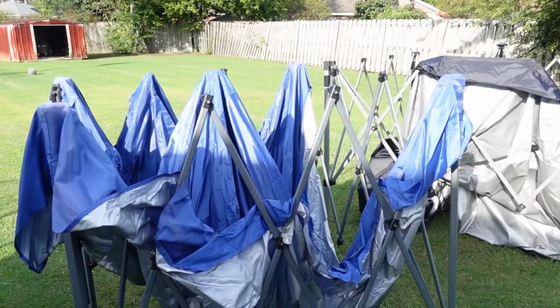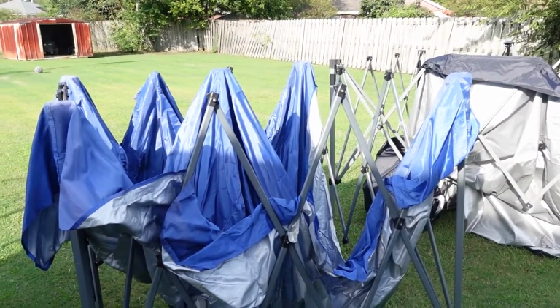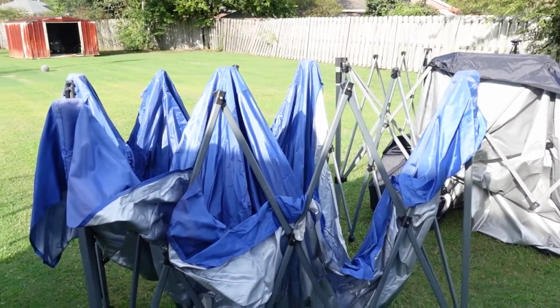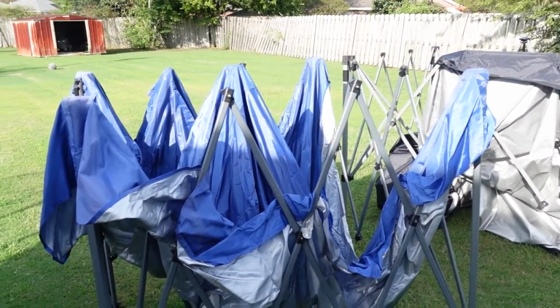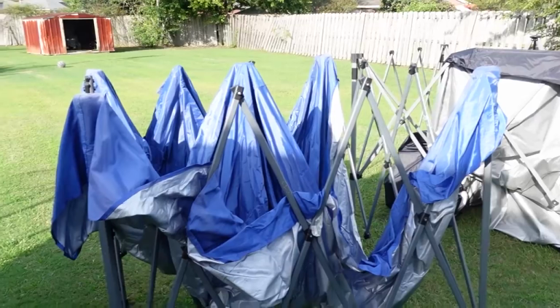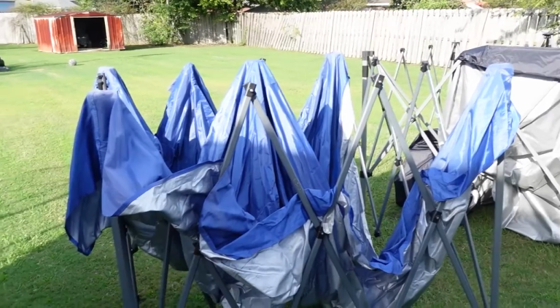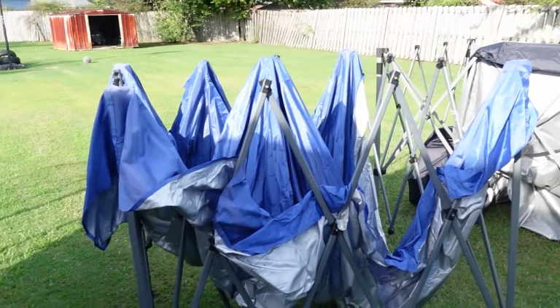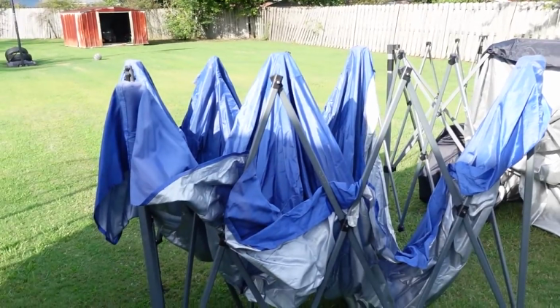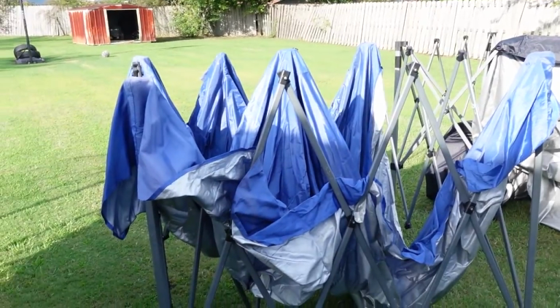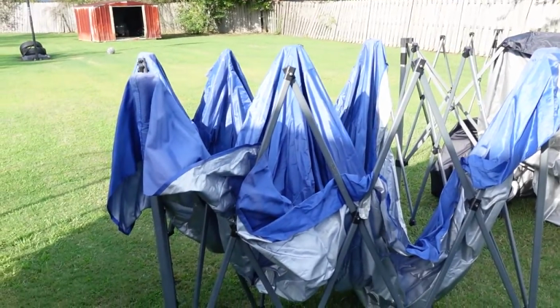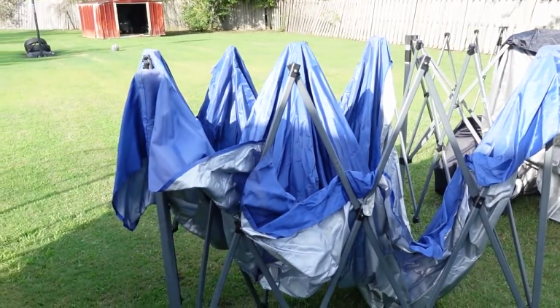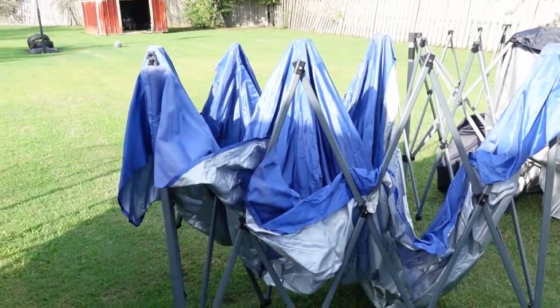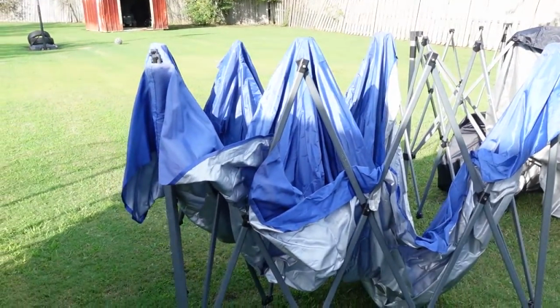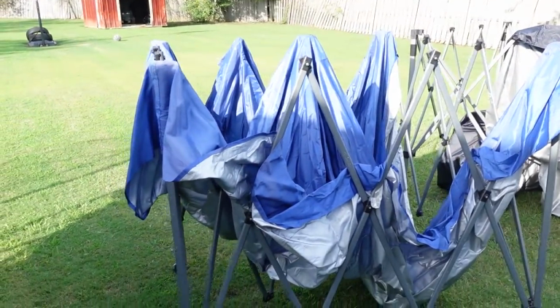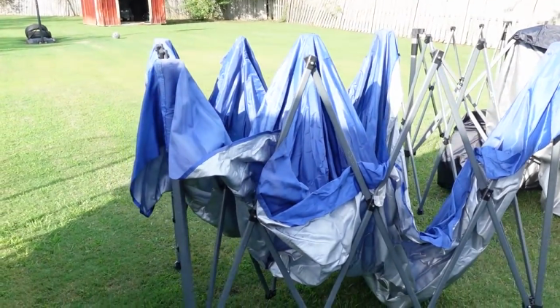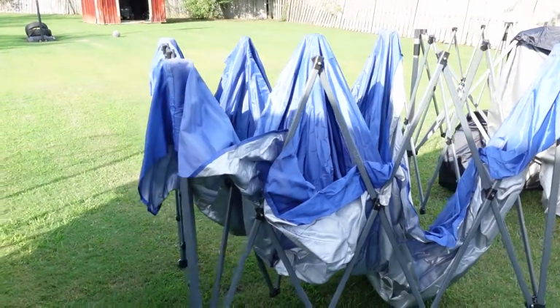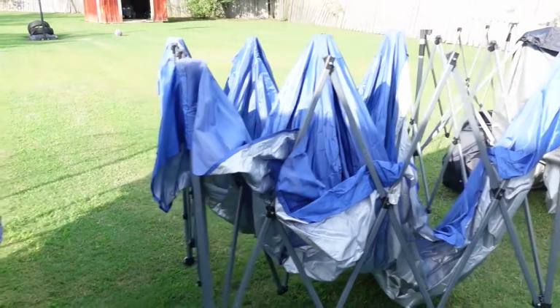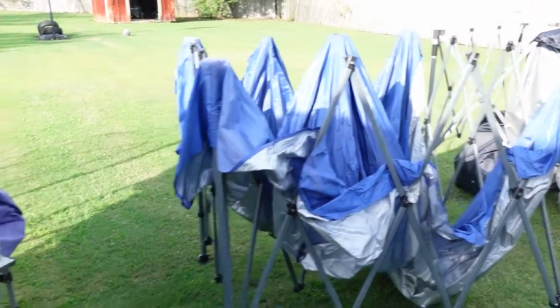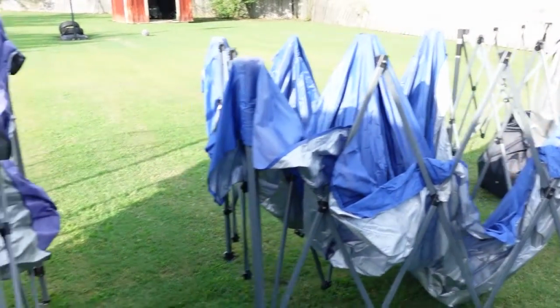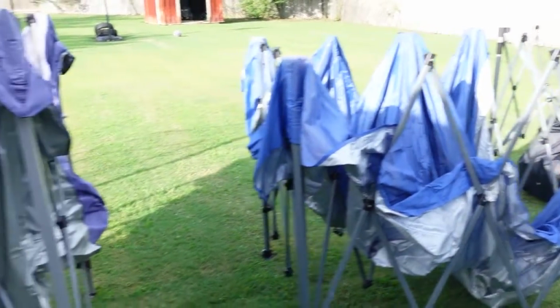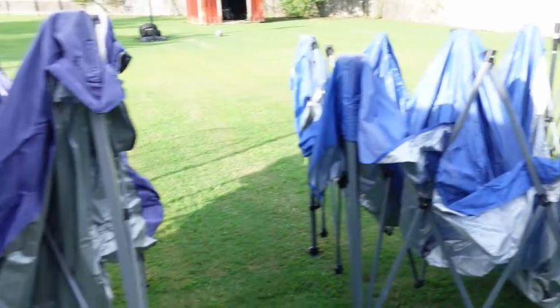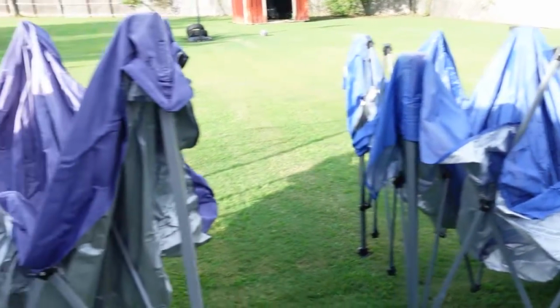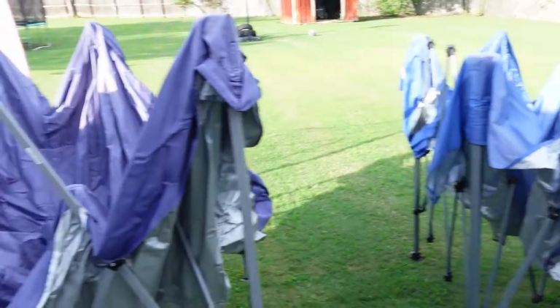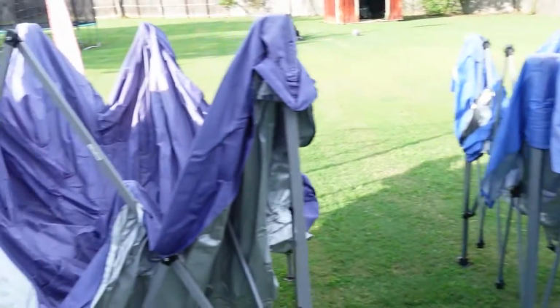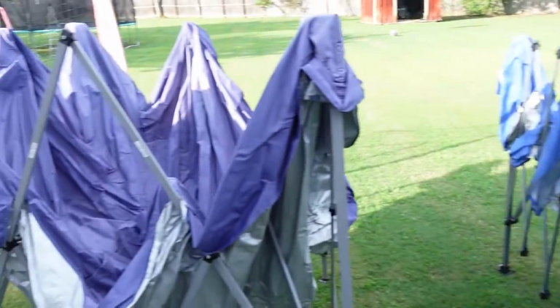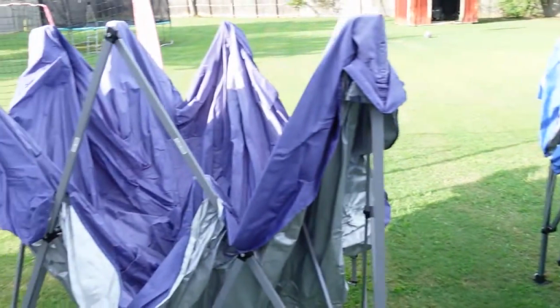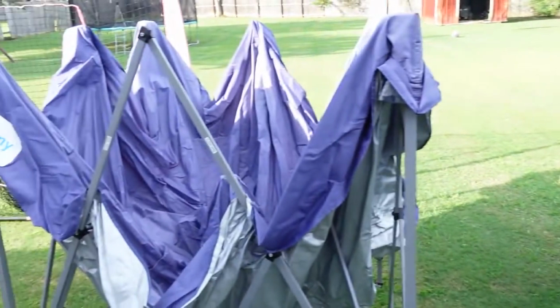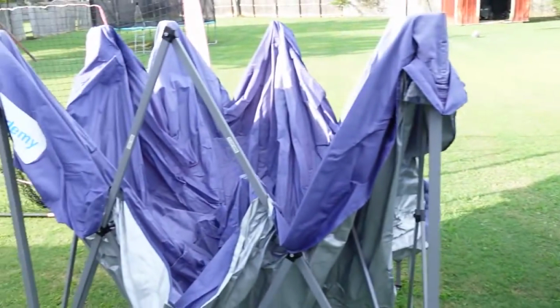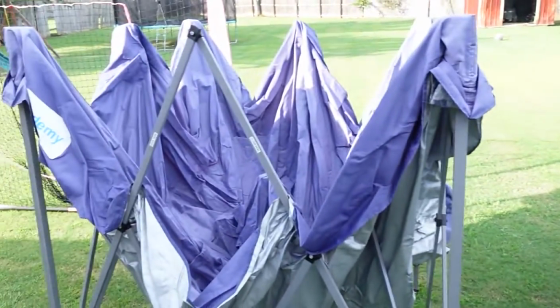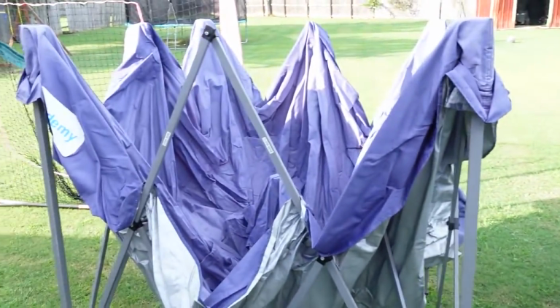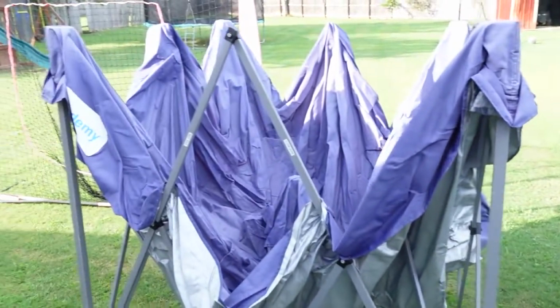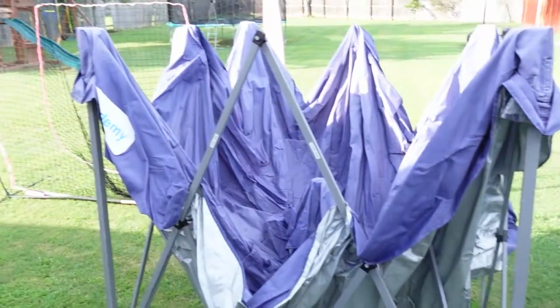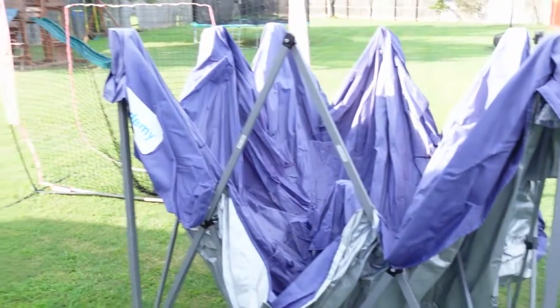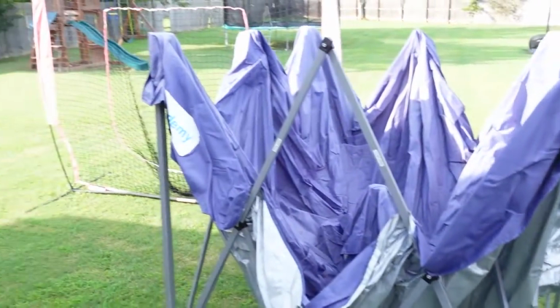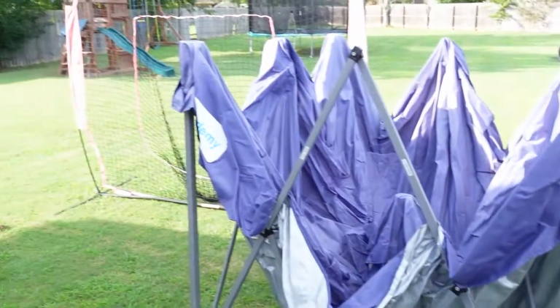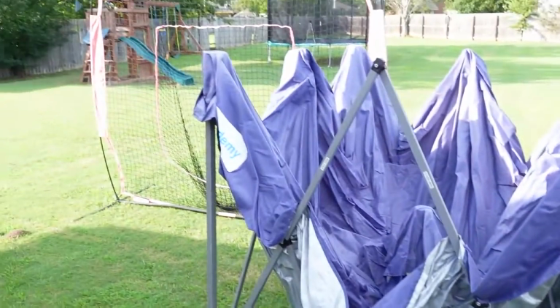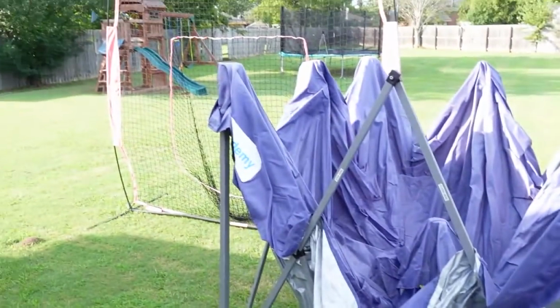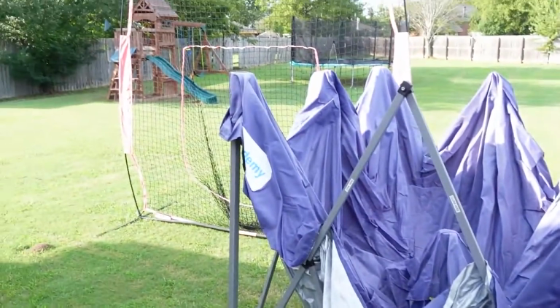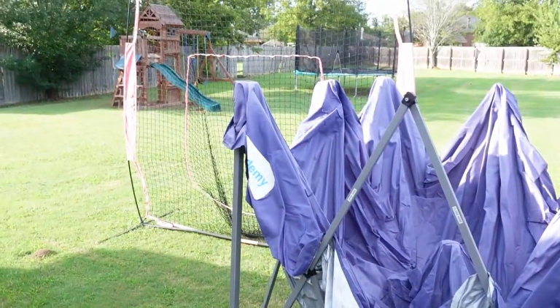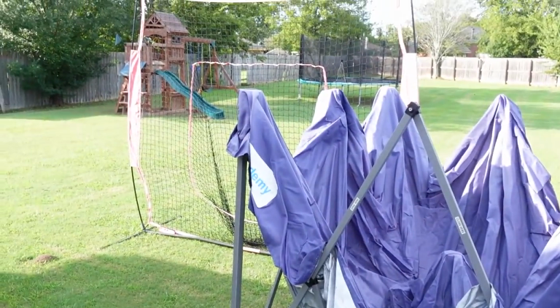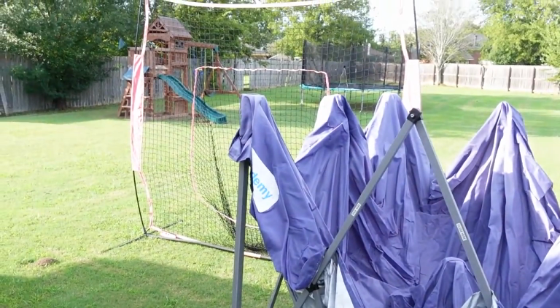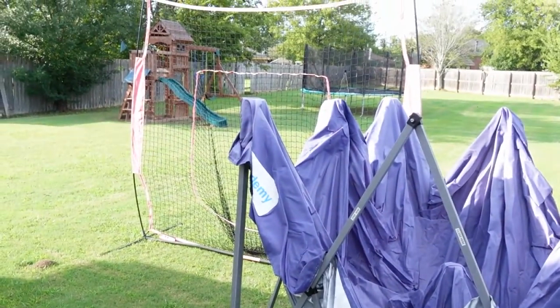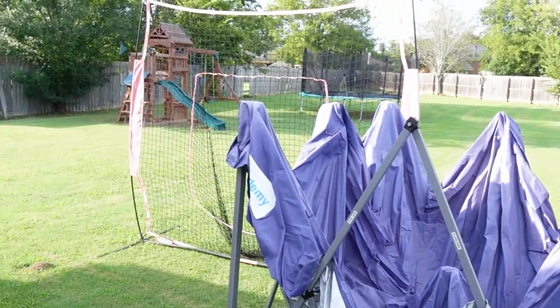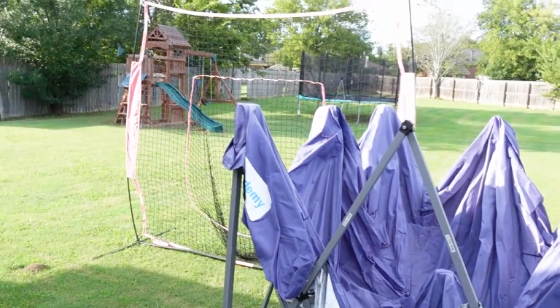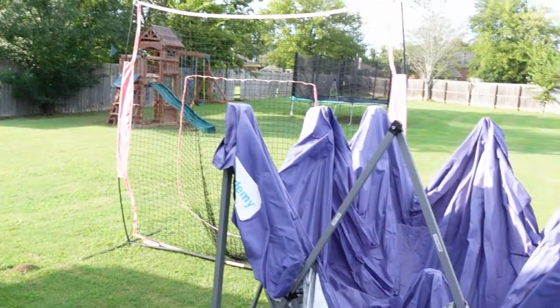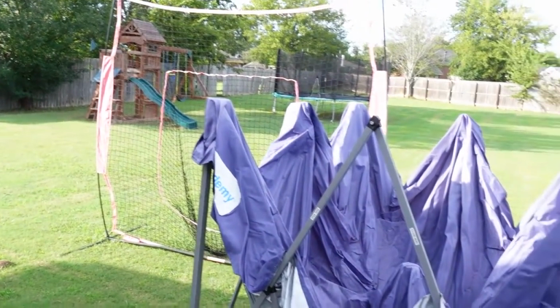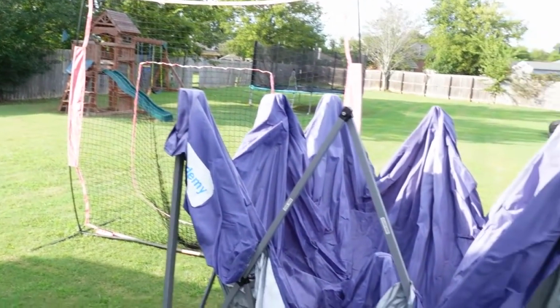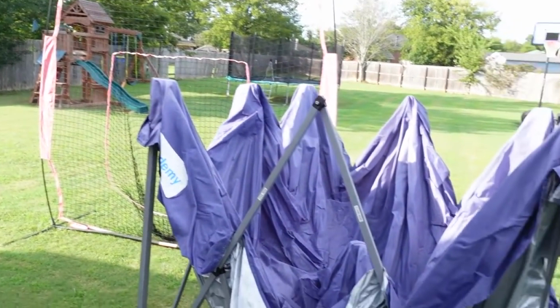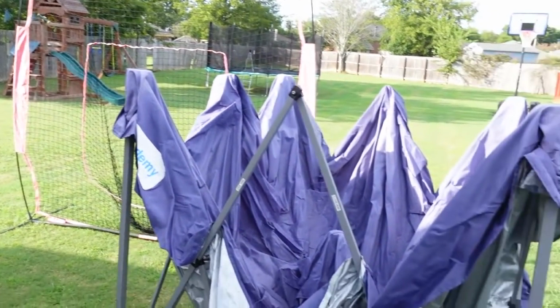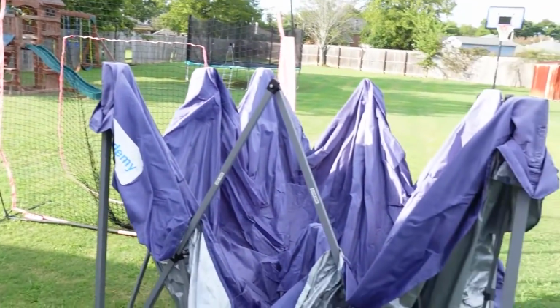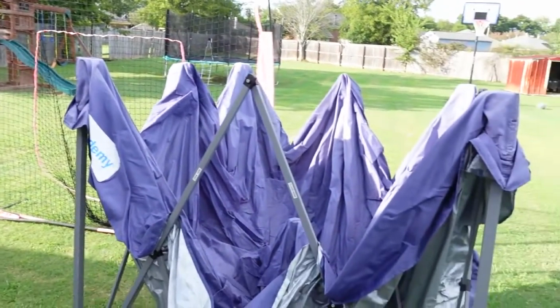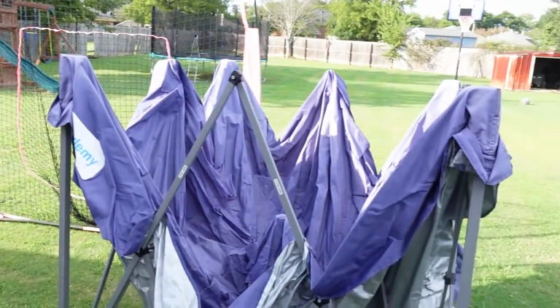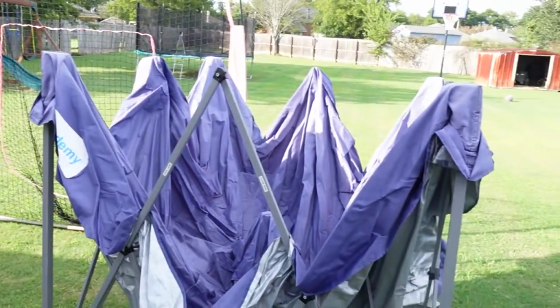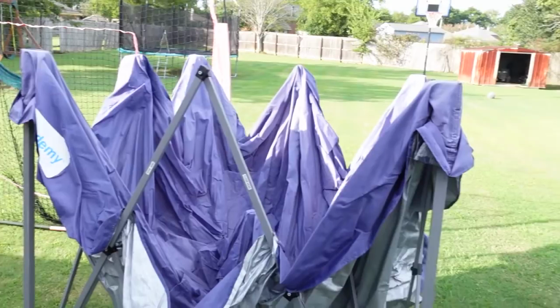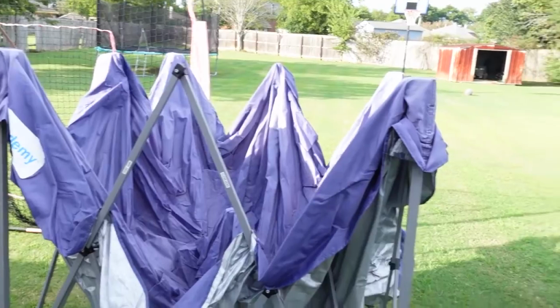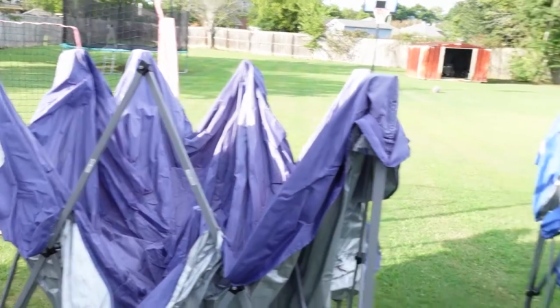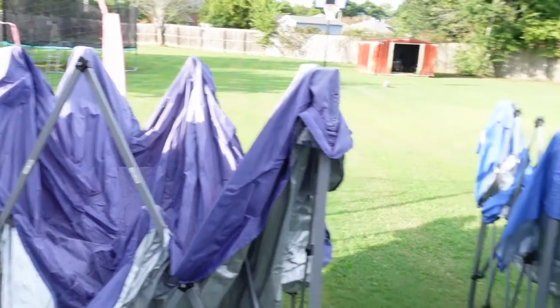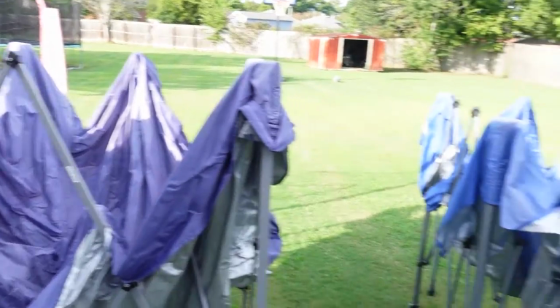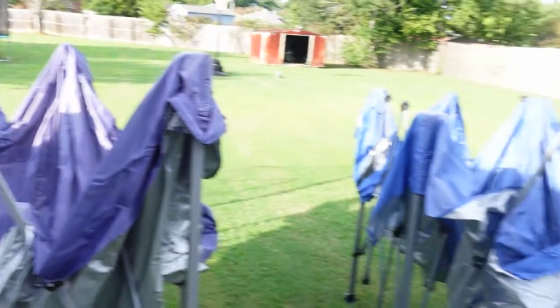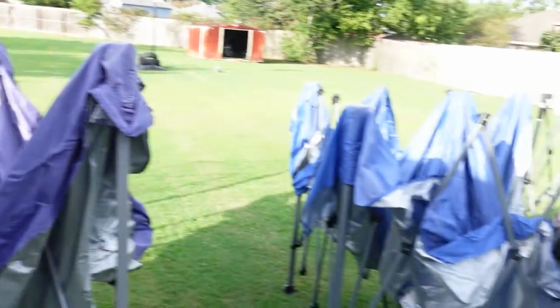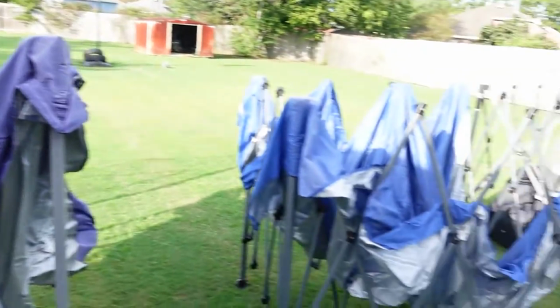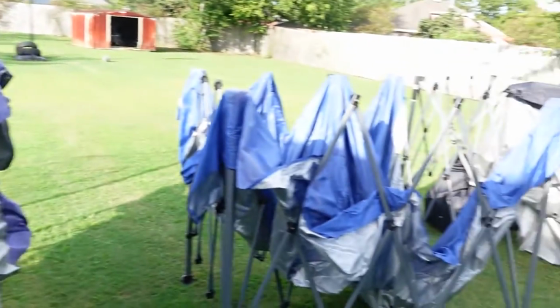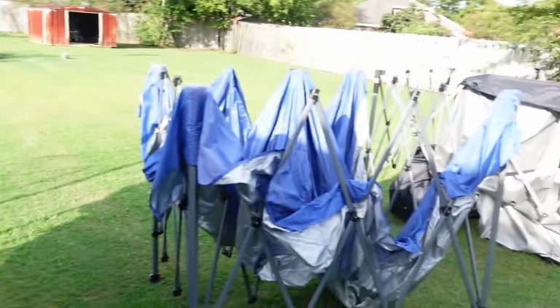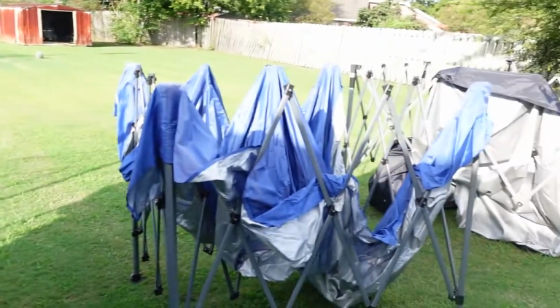We got this whole new tent for $100, so it just made more sense to get a new tent. We'll just keep the old one for the backyard — my son doing drills, he can put the tent up out there and won't burn up in the sun.